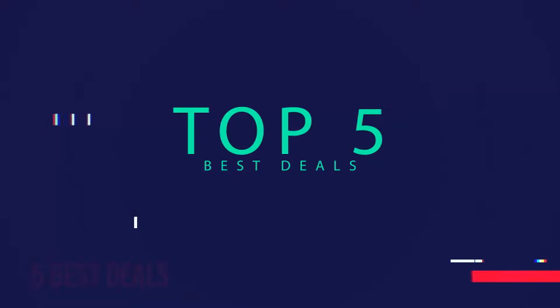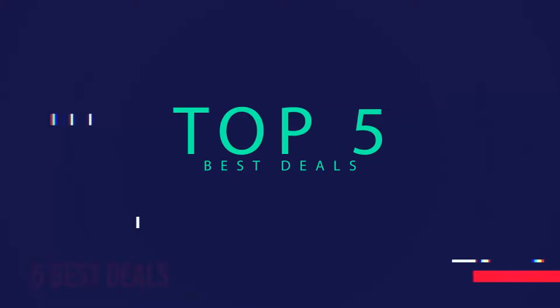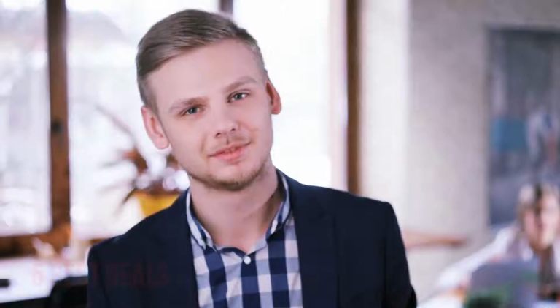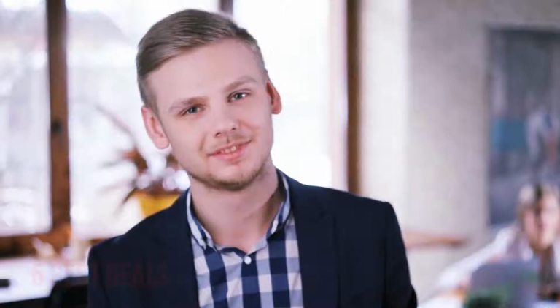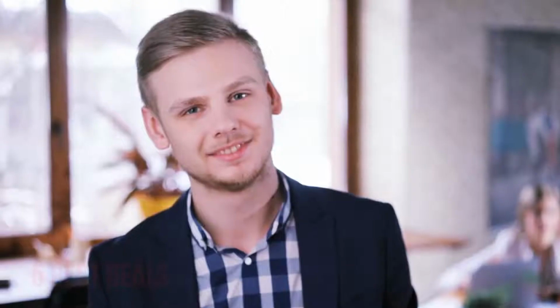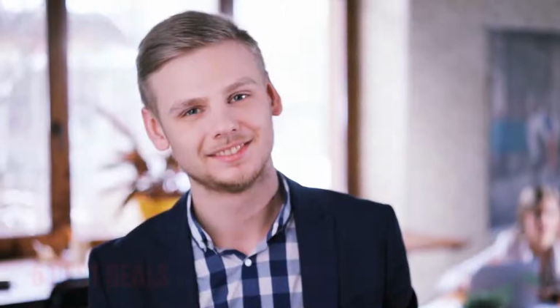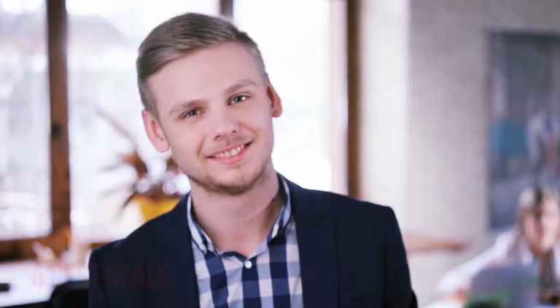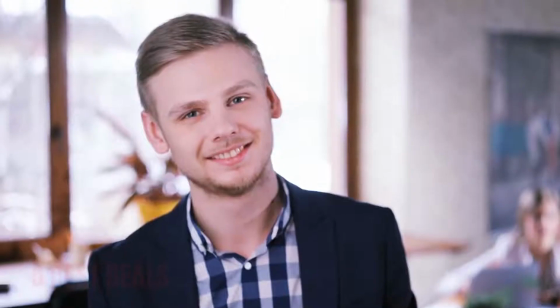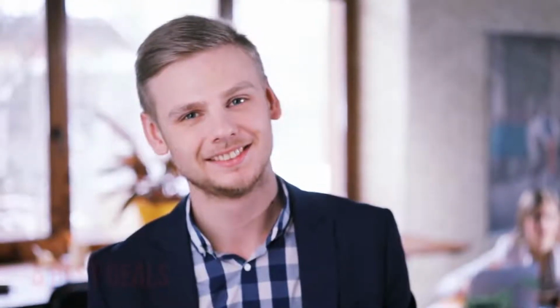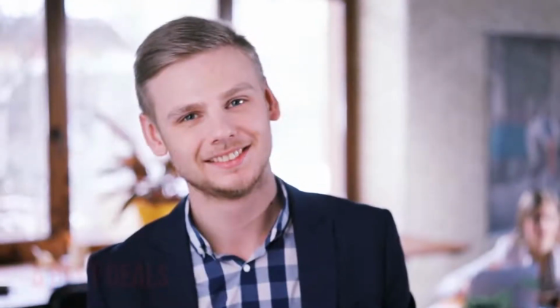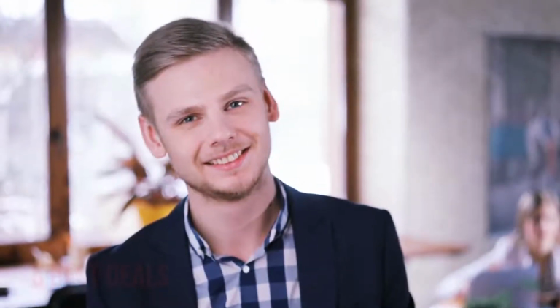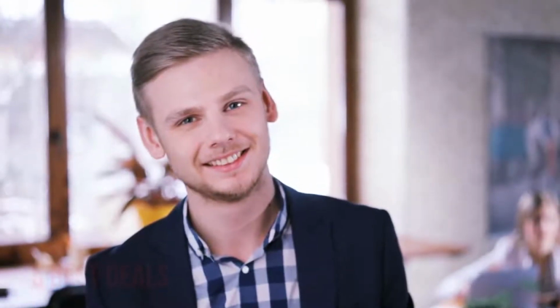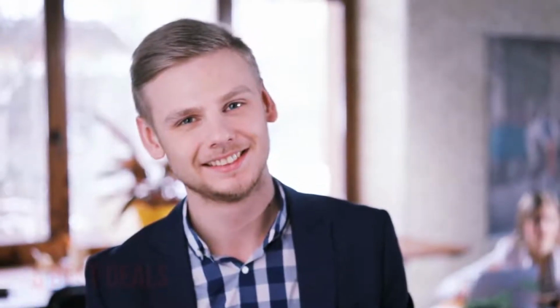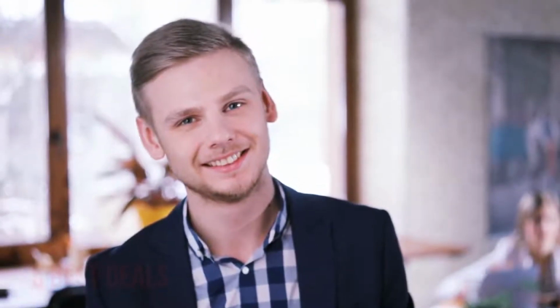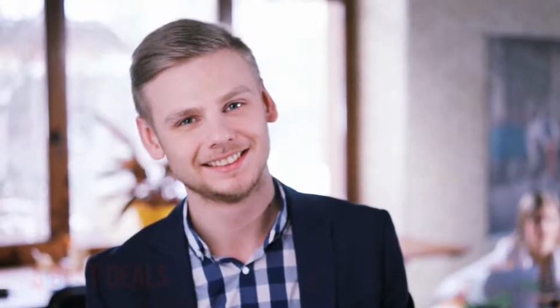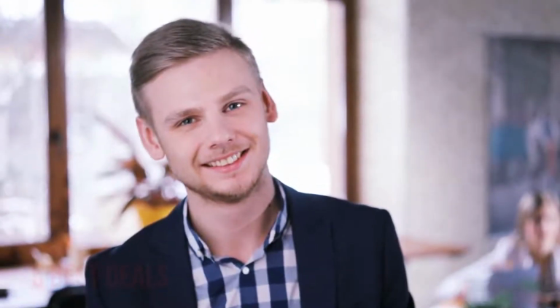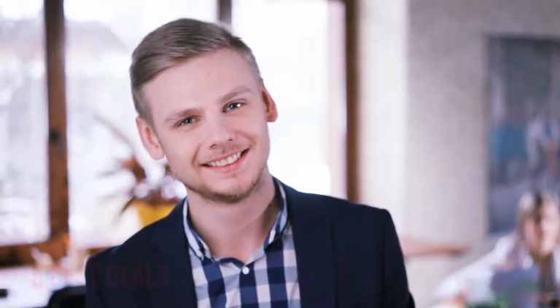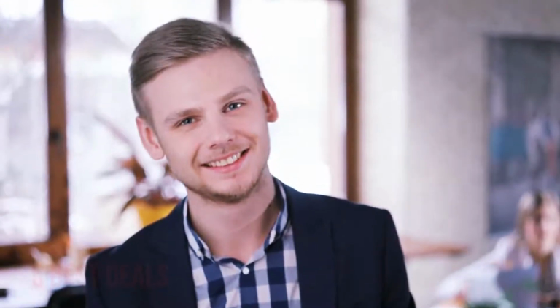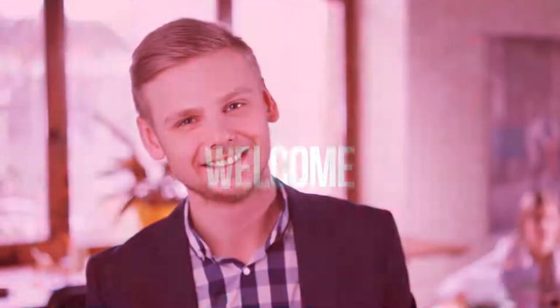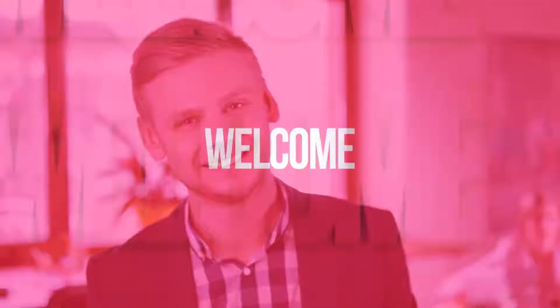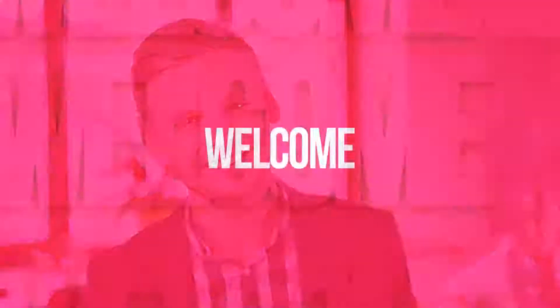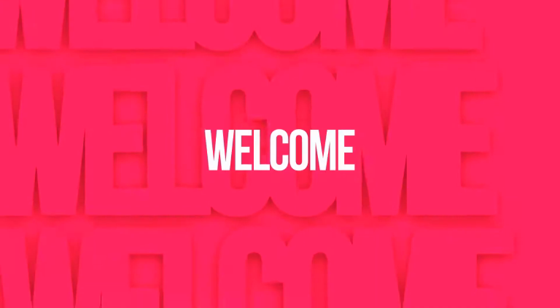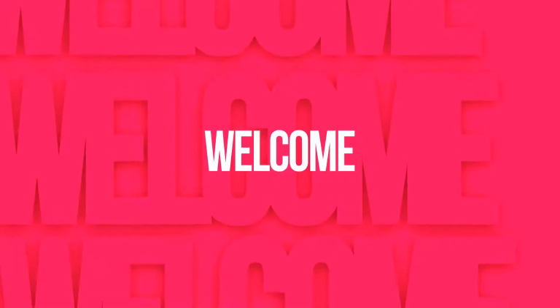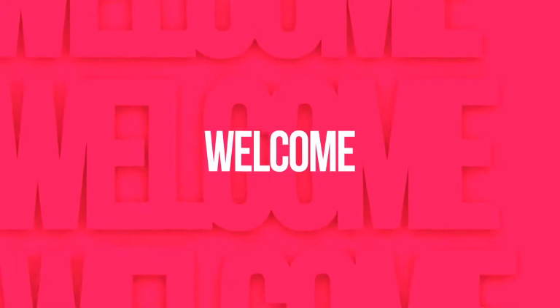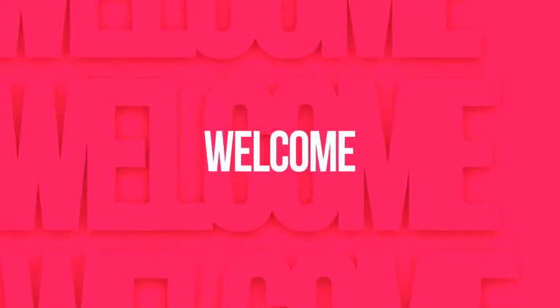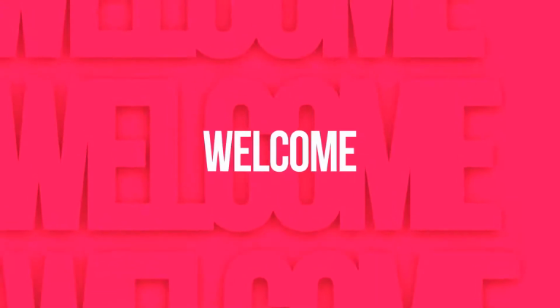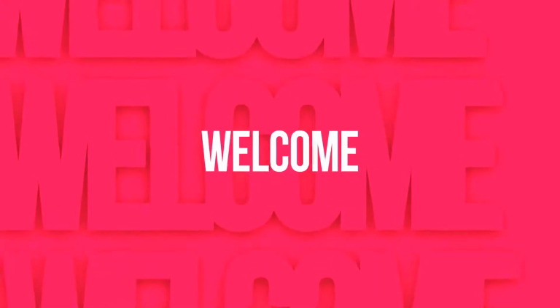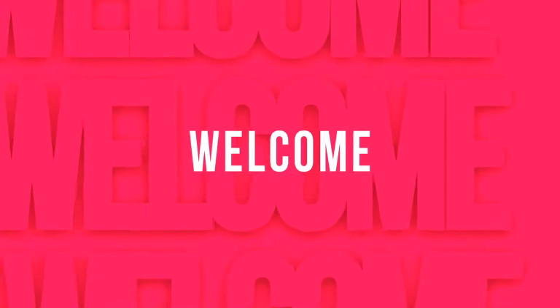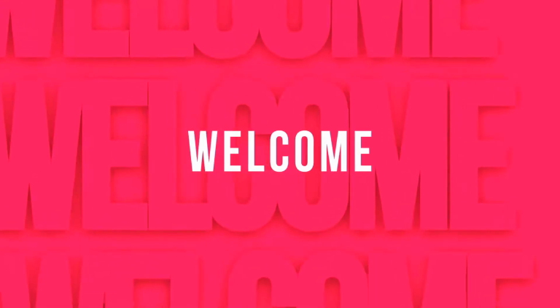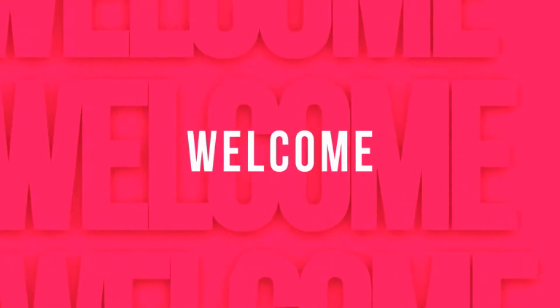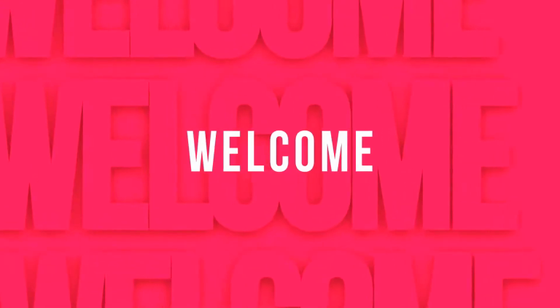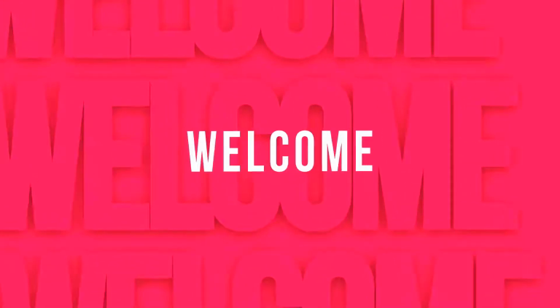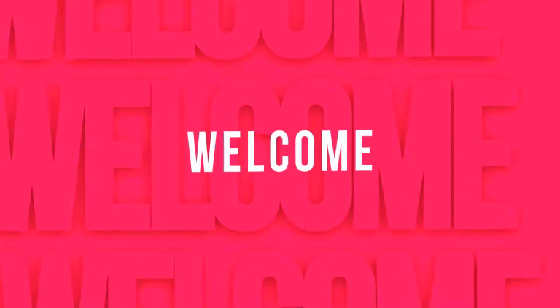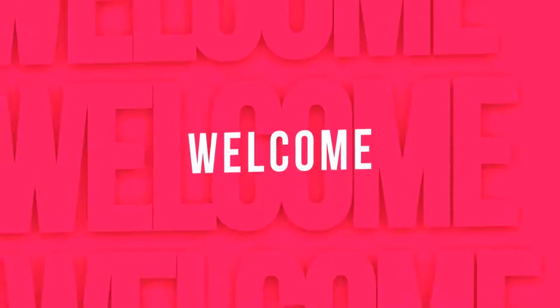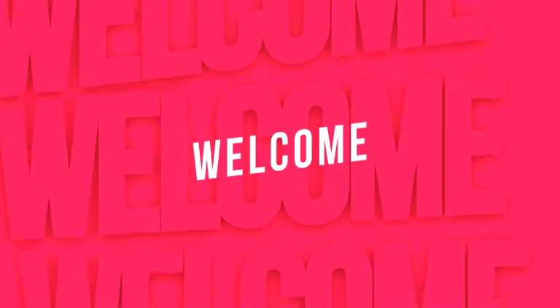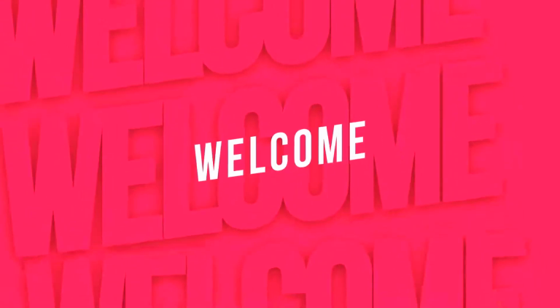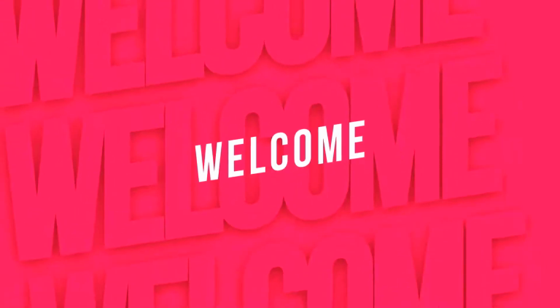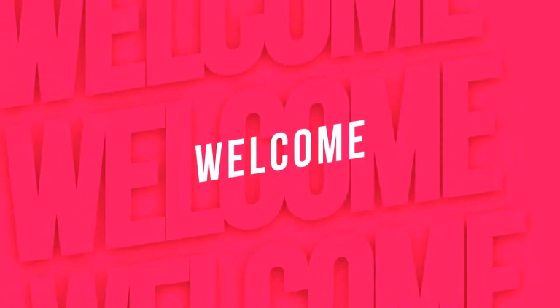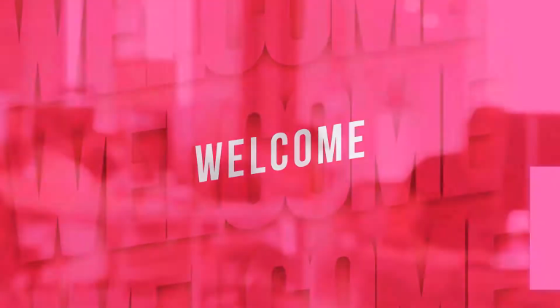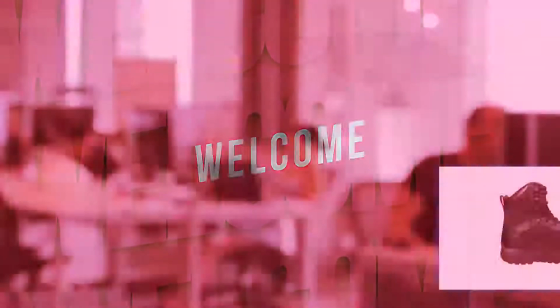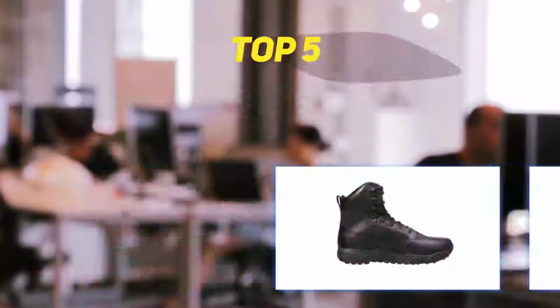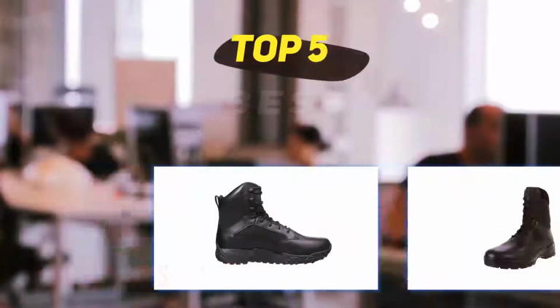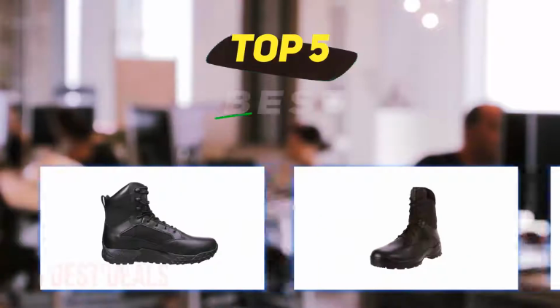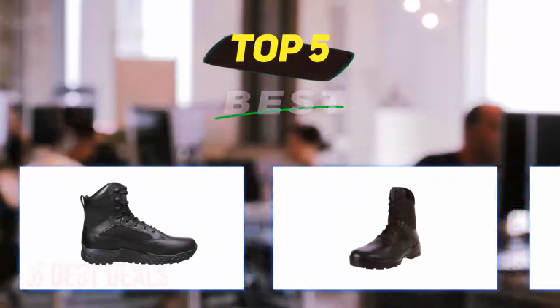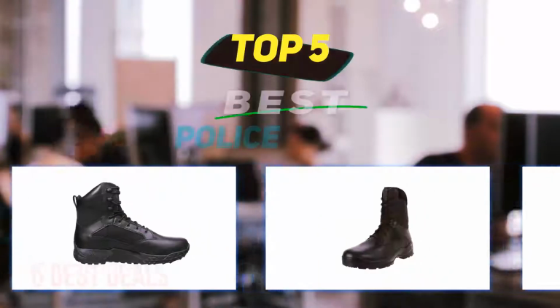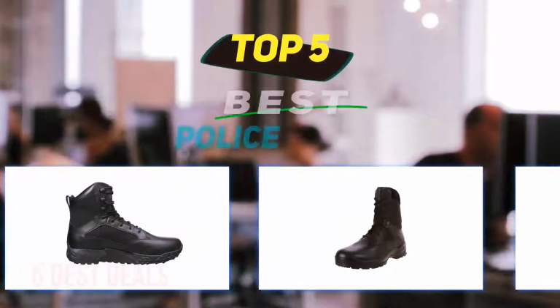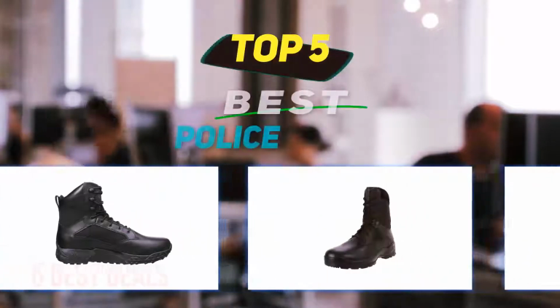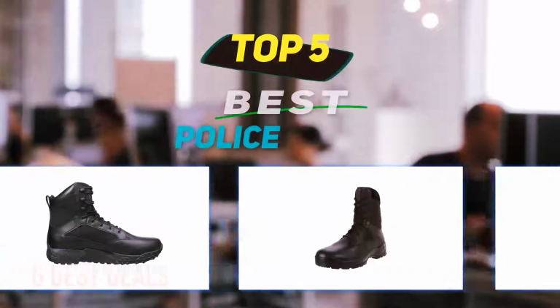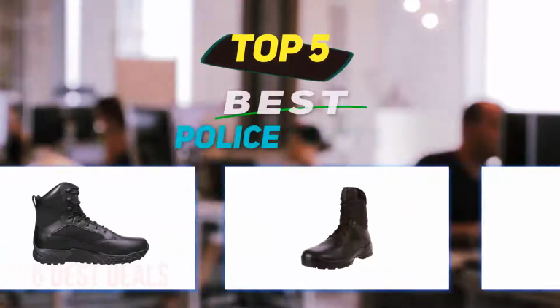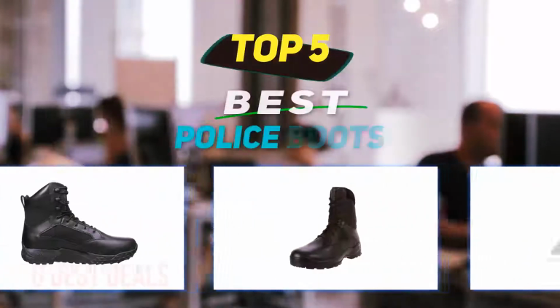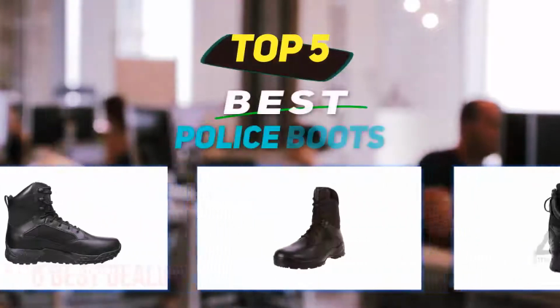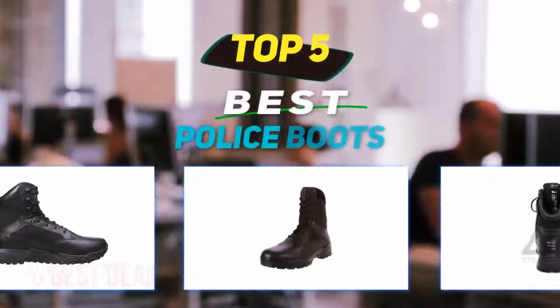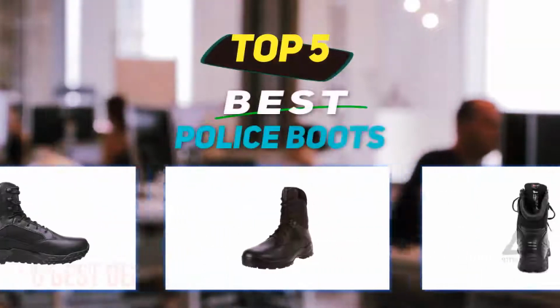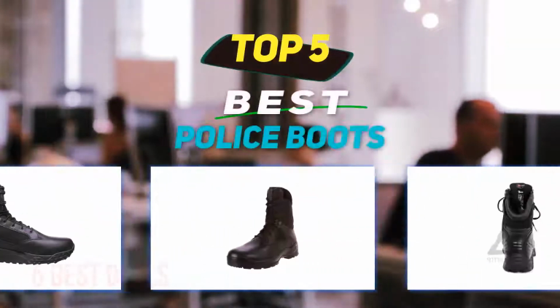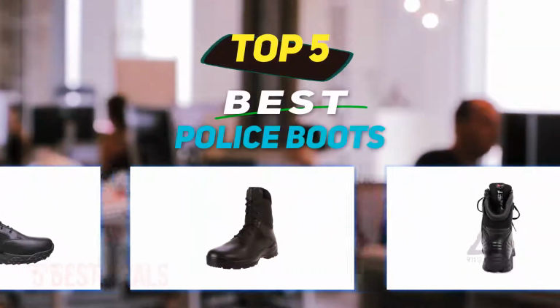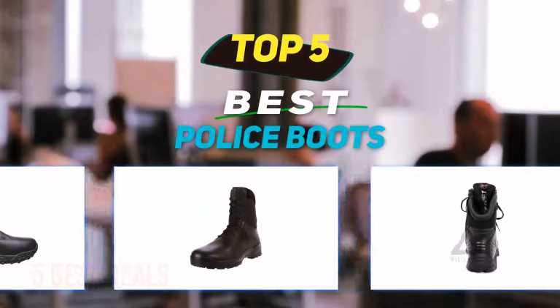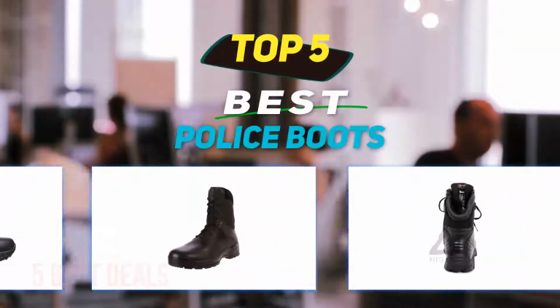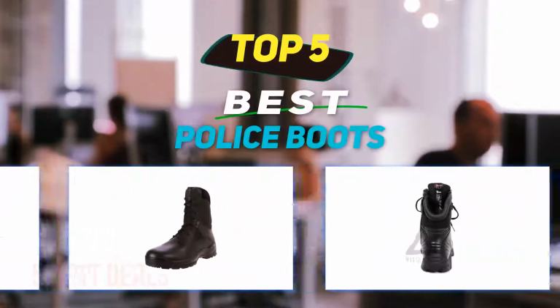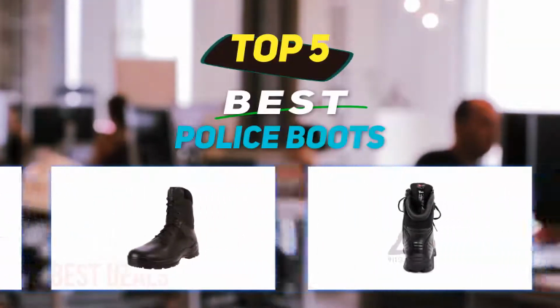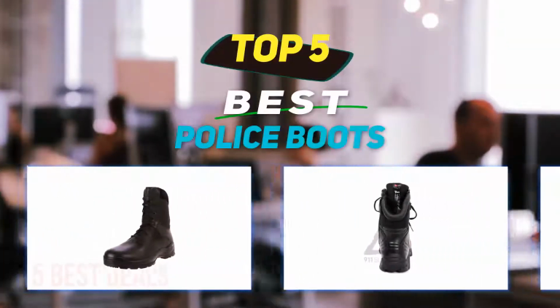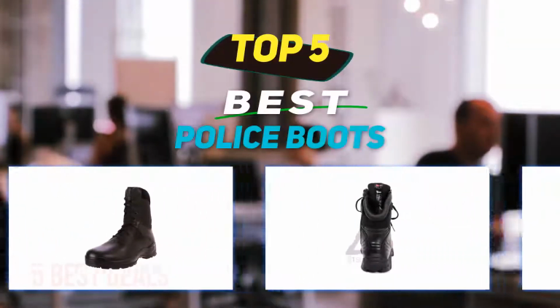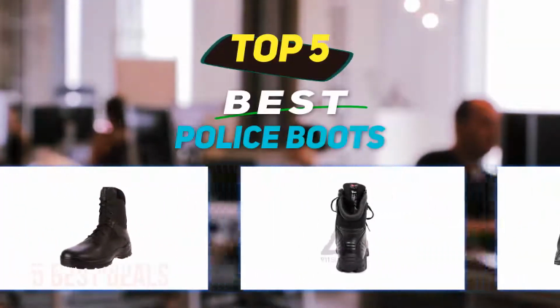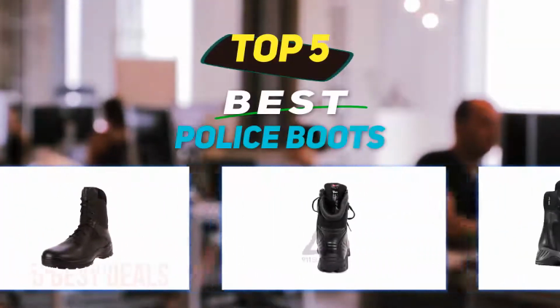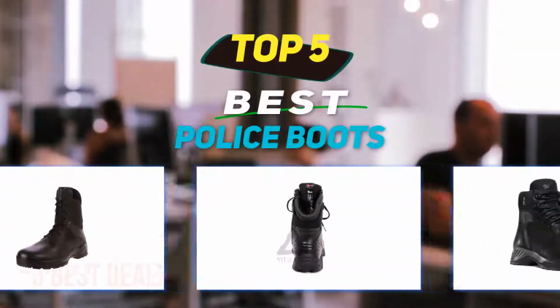Hey guys, welcome back to my channel. In this video I'm gonna talk about the top 5 best police boots.